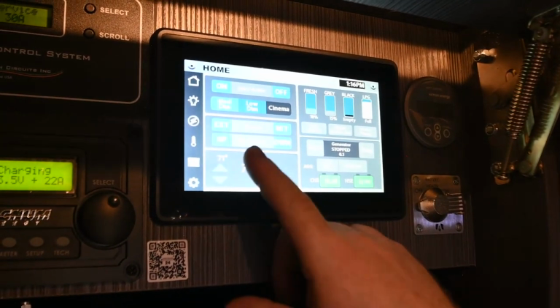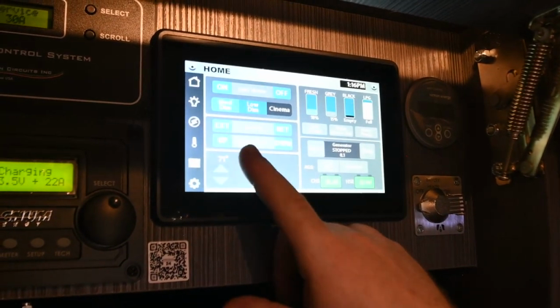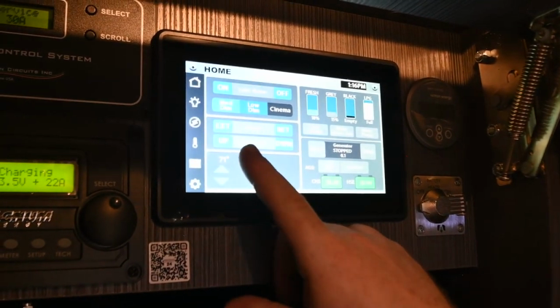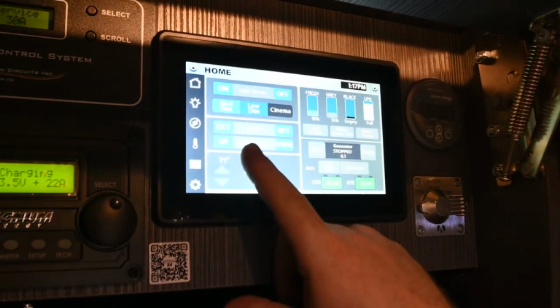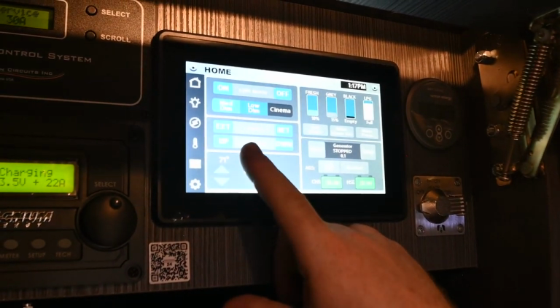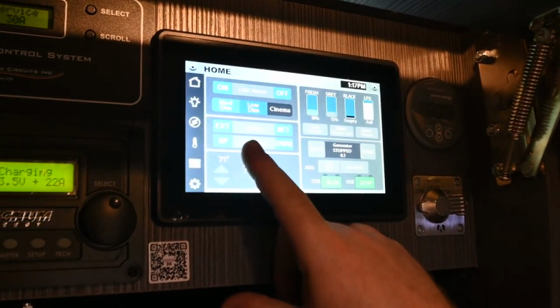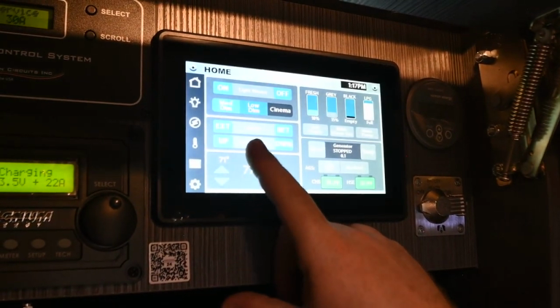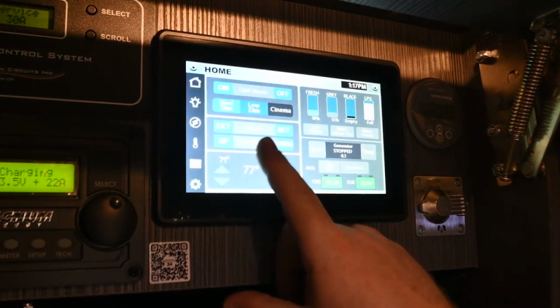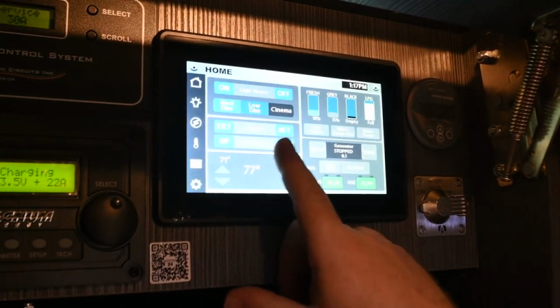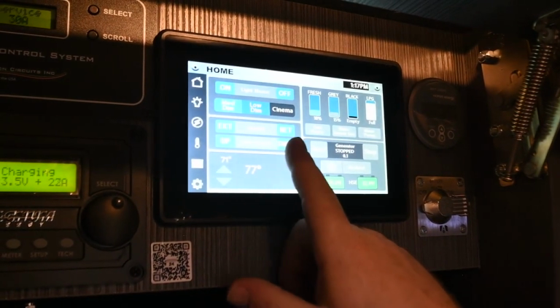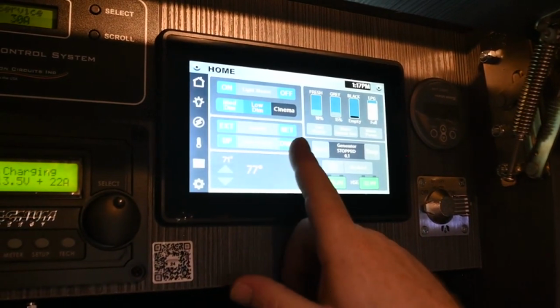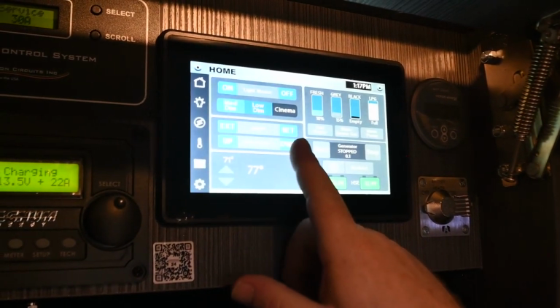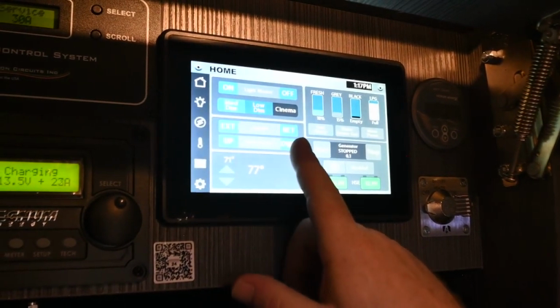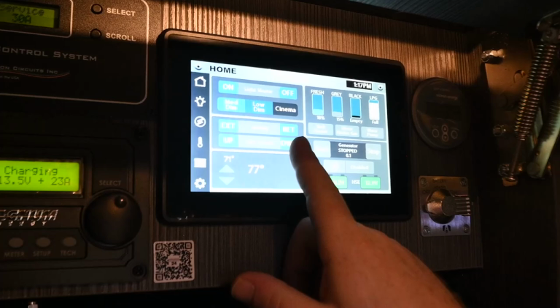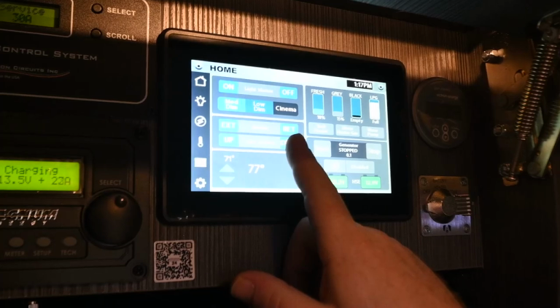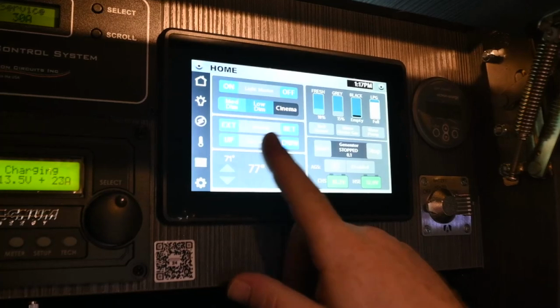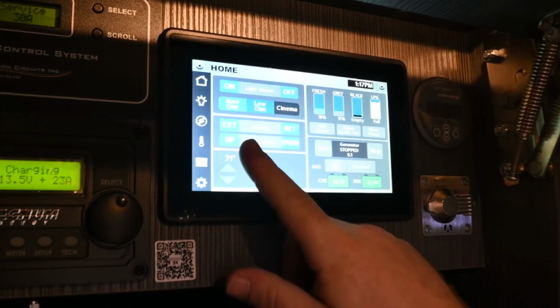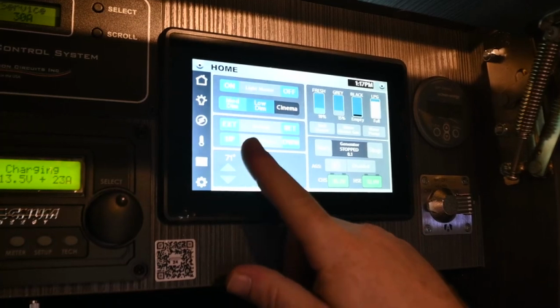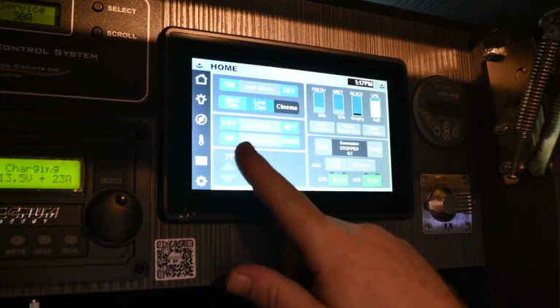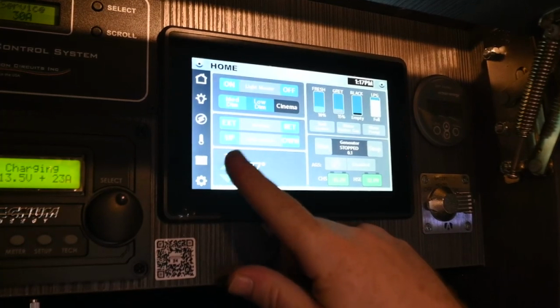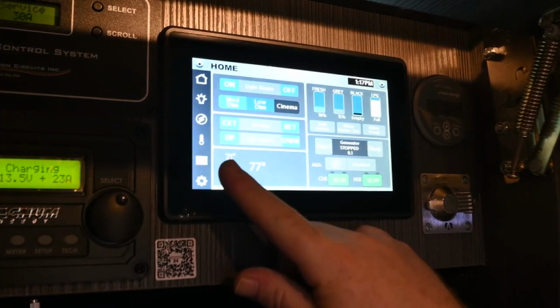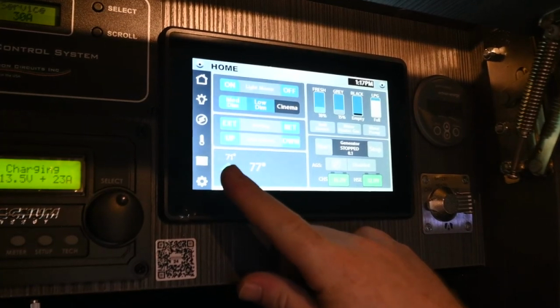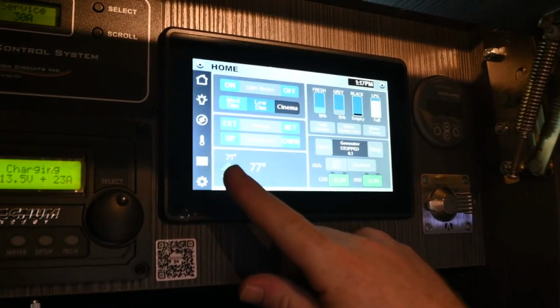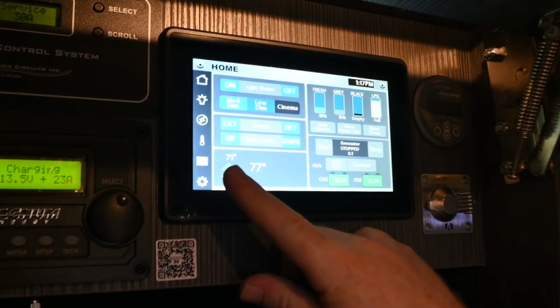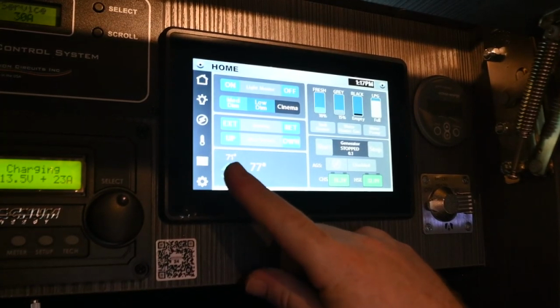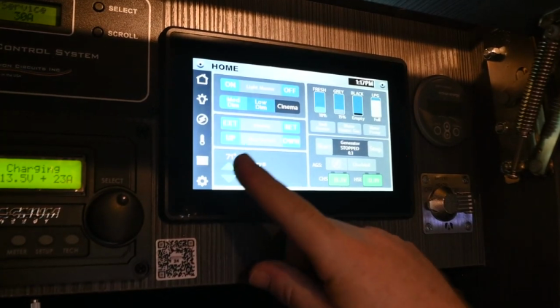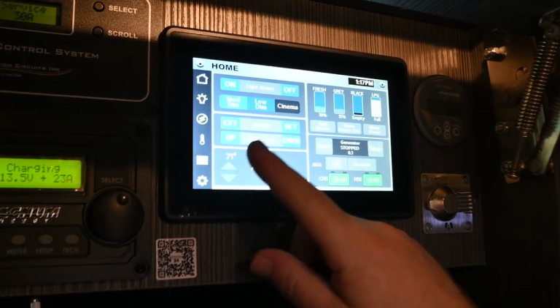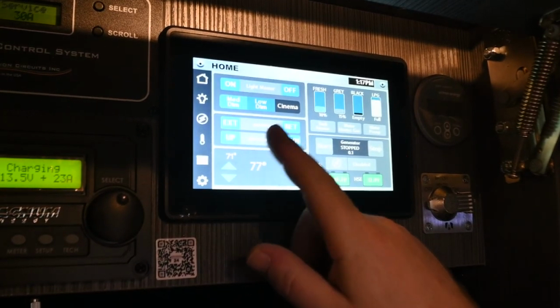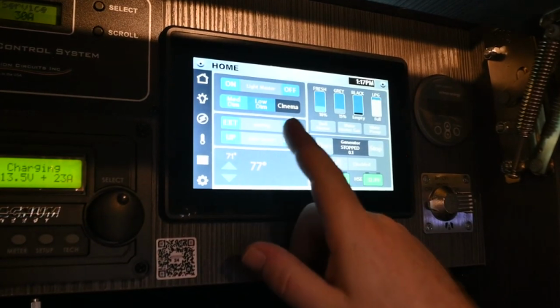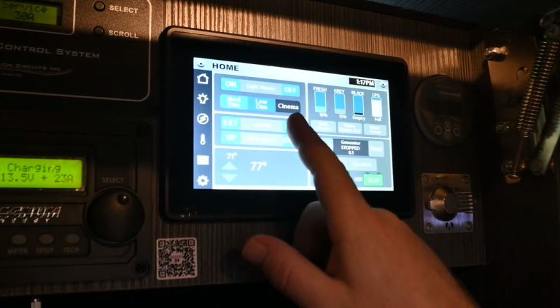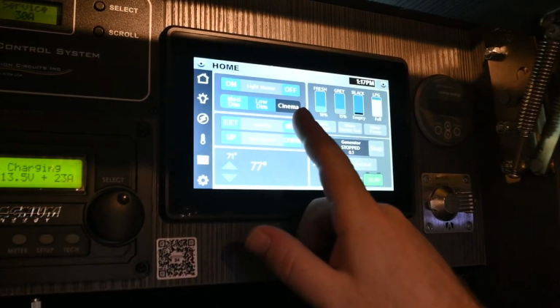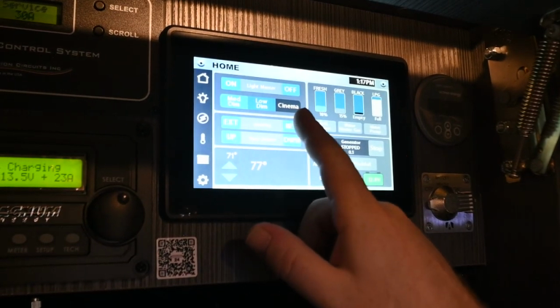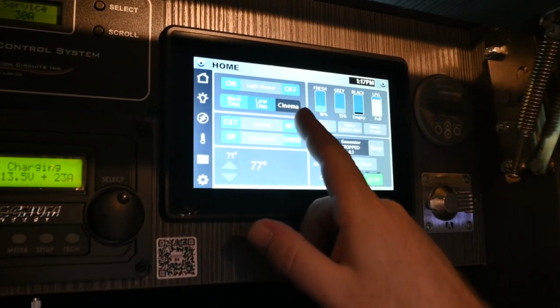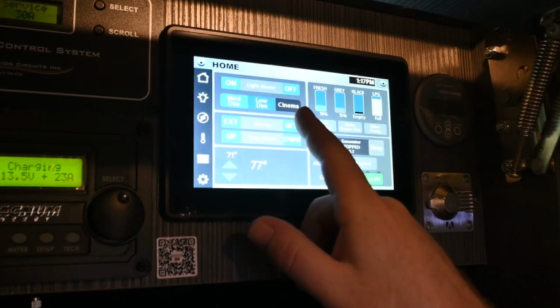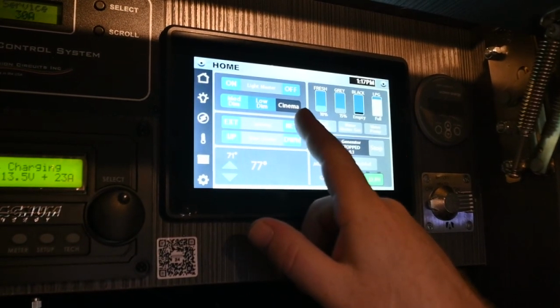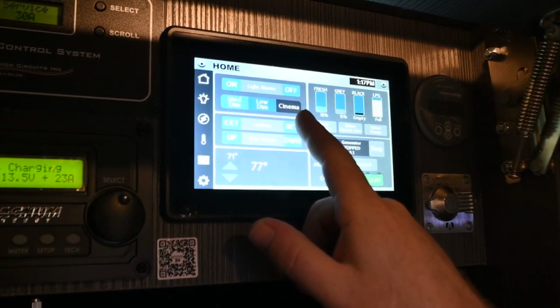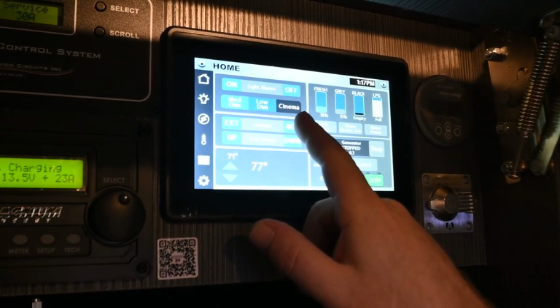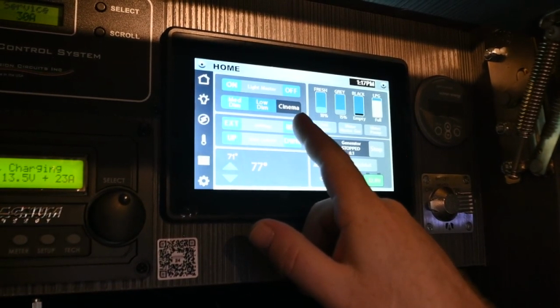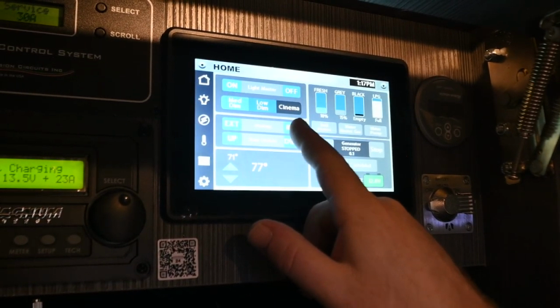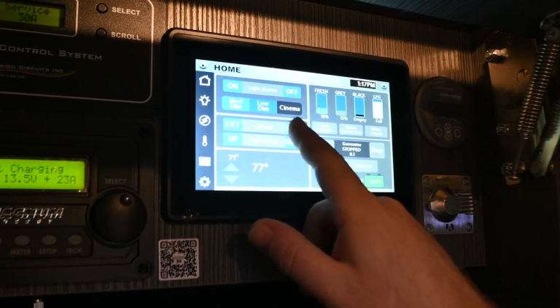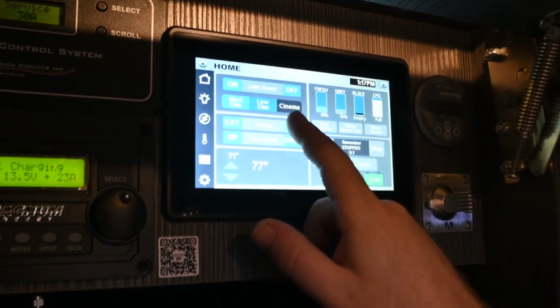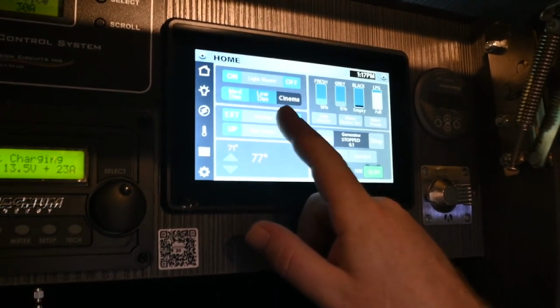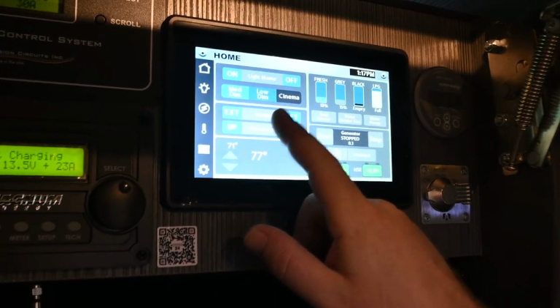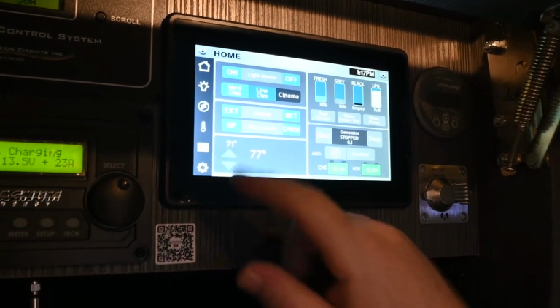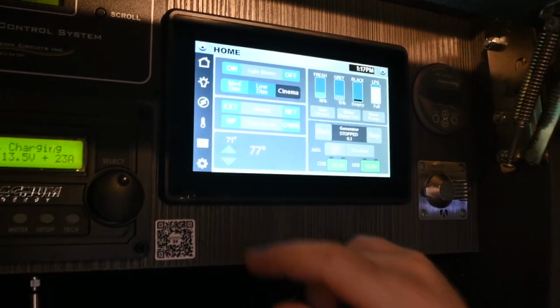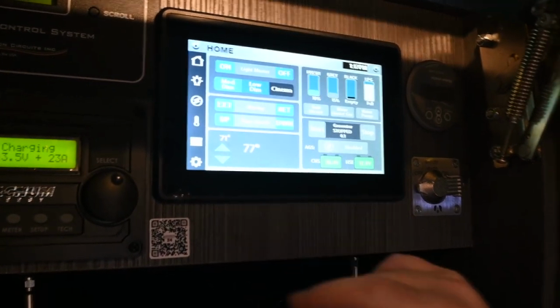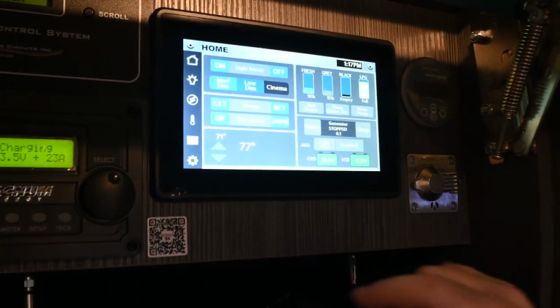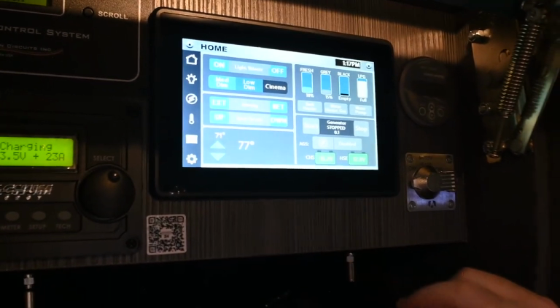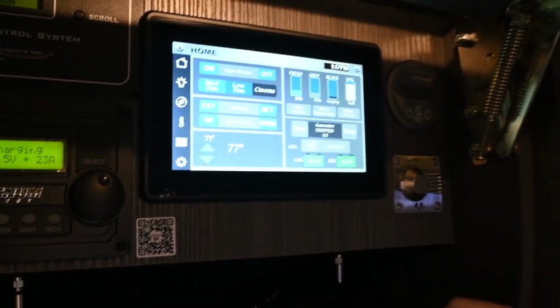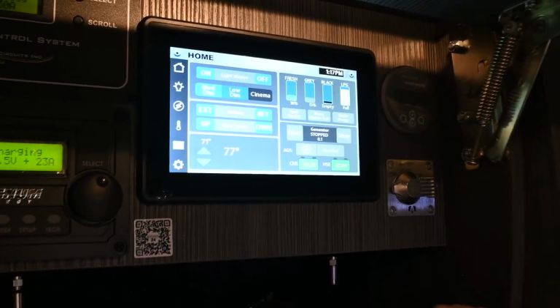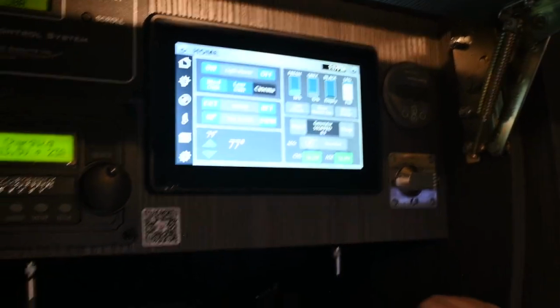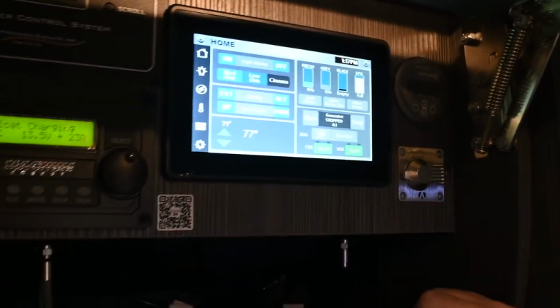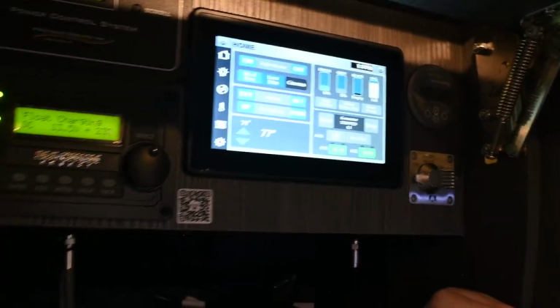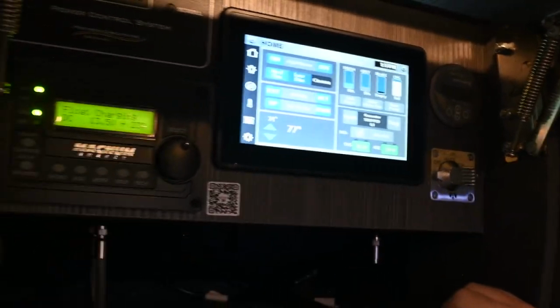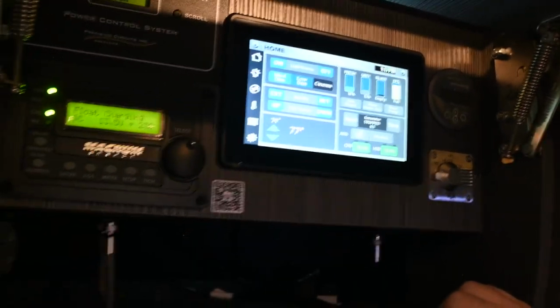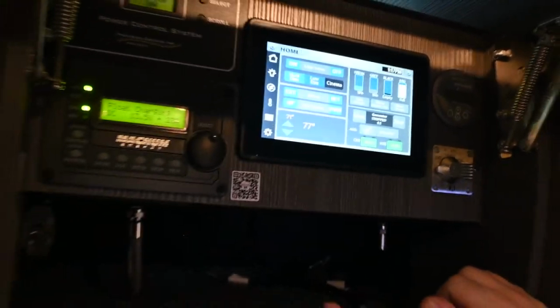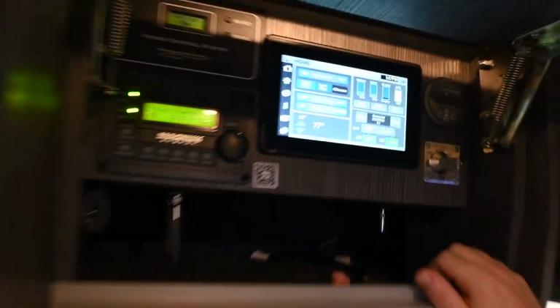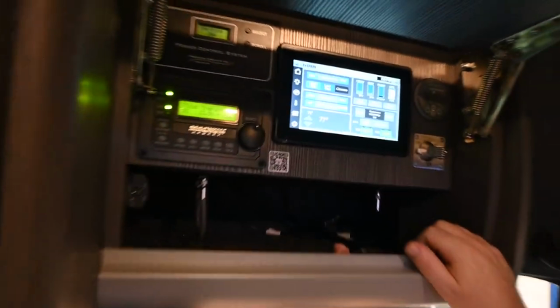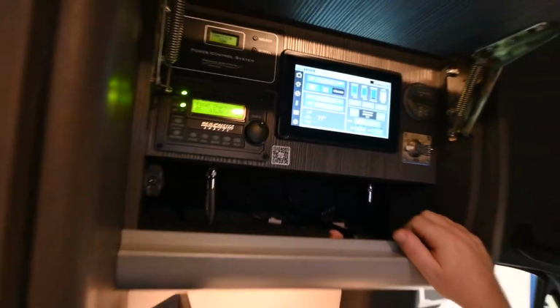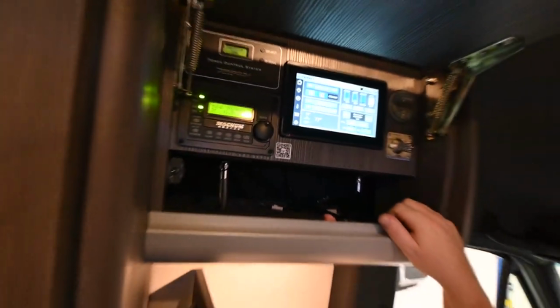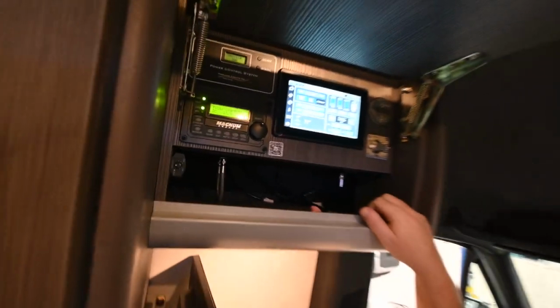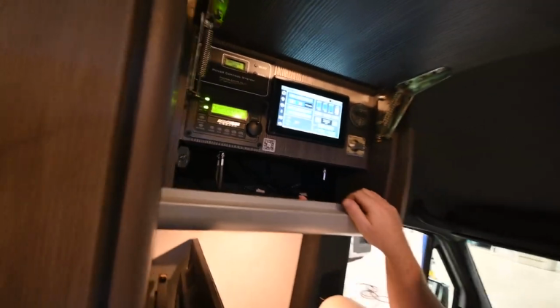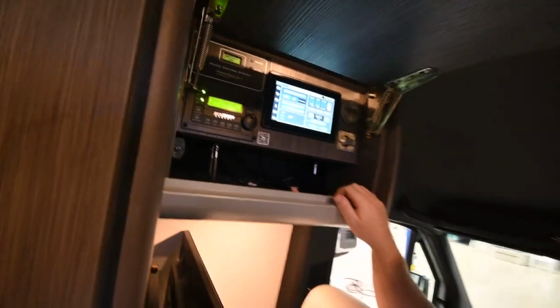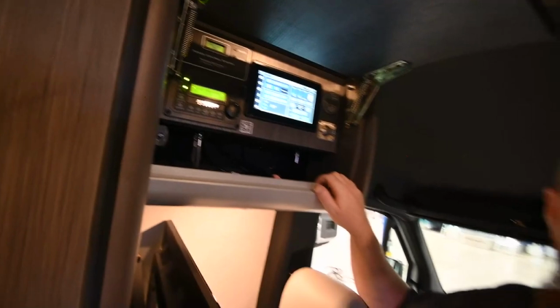From here, we can extend and retract the awning. The awning was already out, so we'll simply press retract and it's going to come right back in.